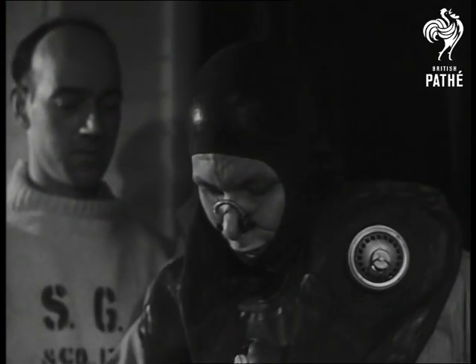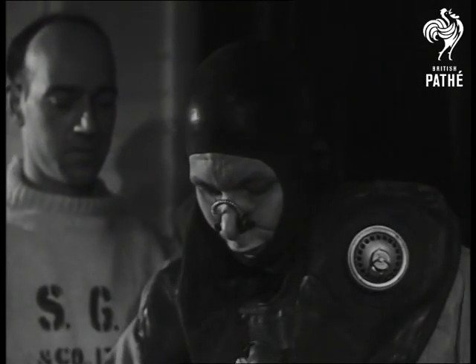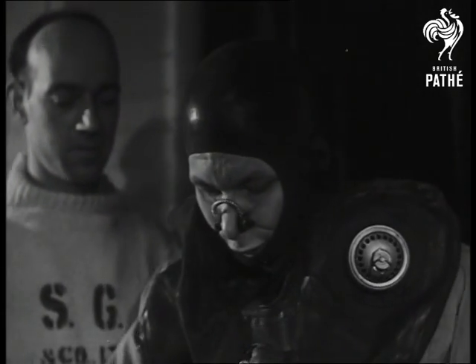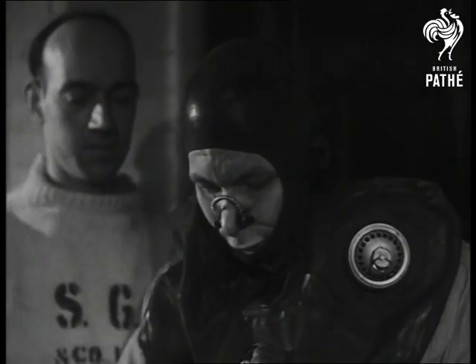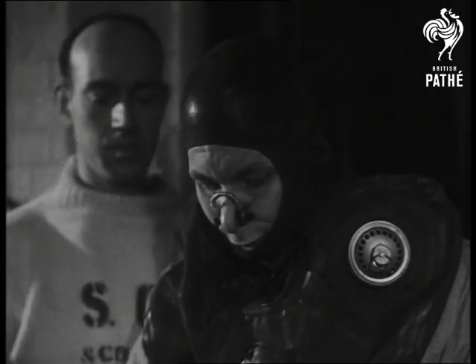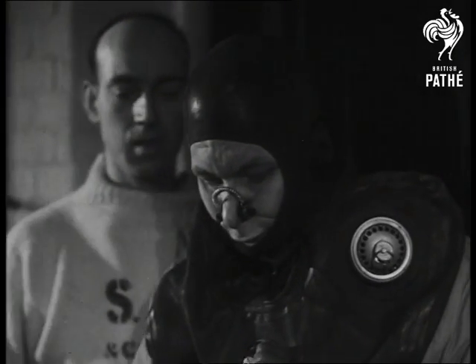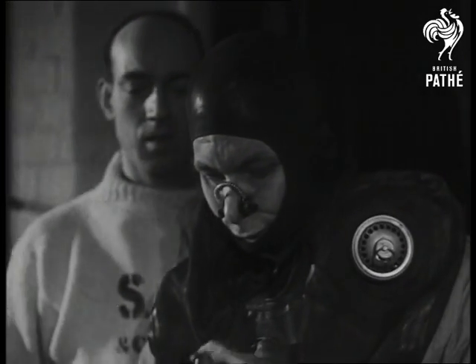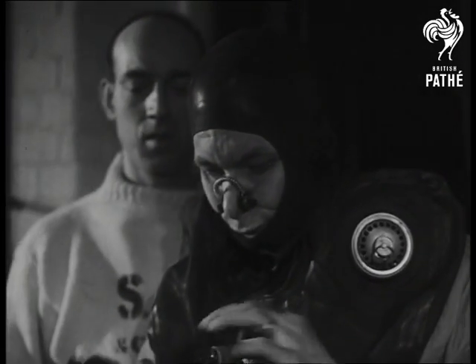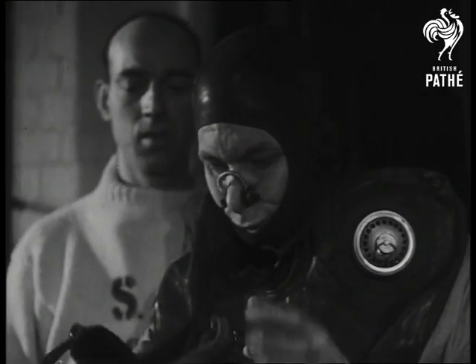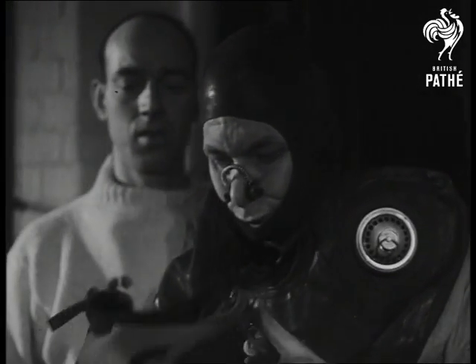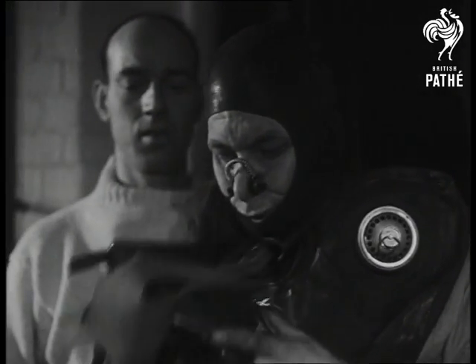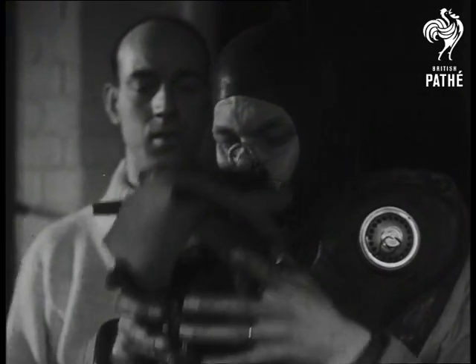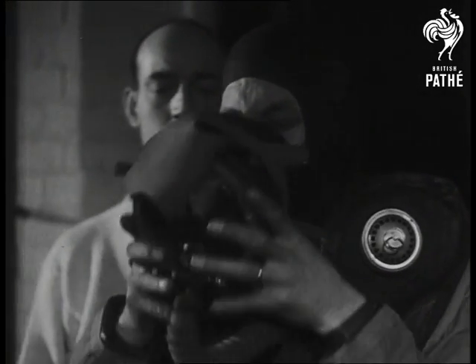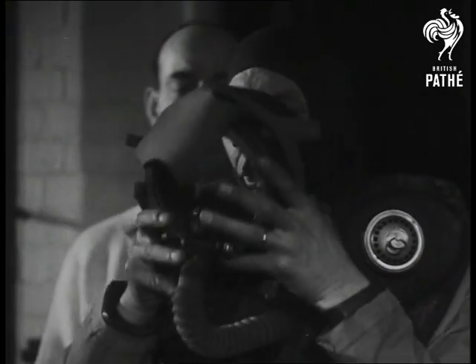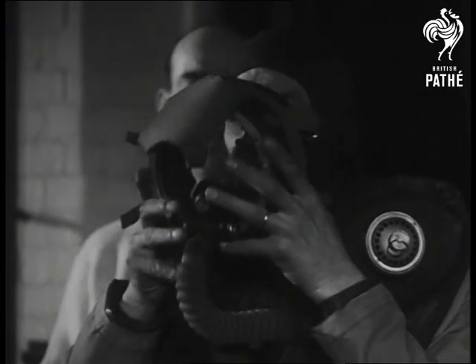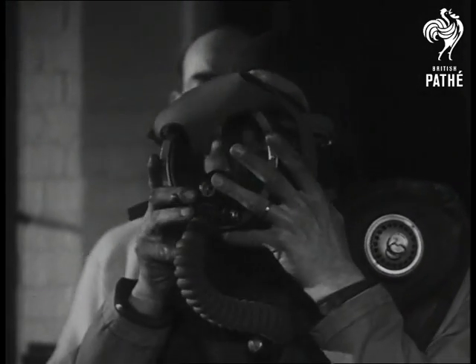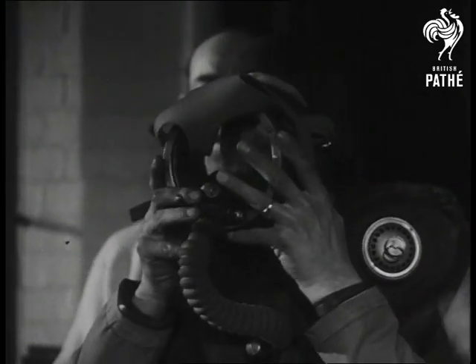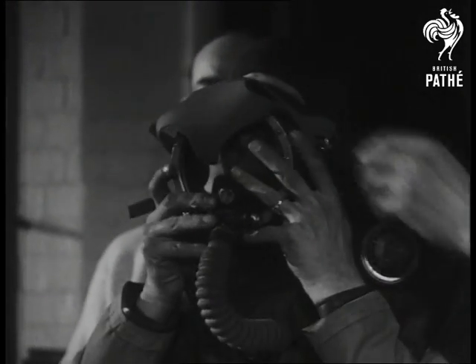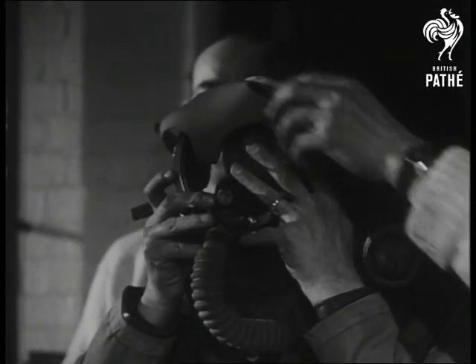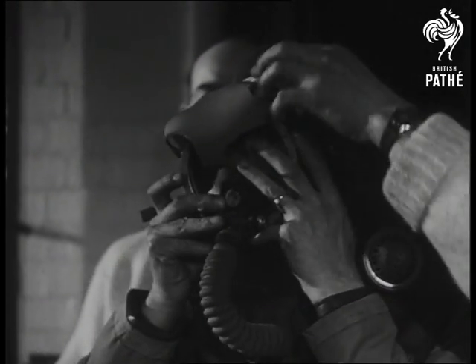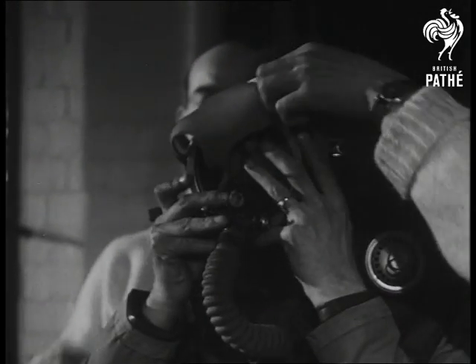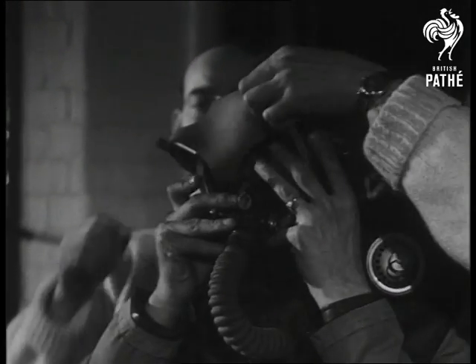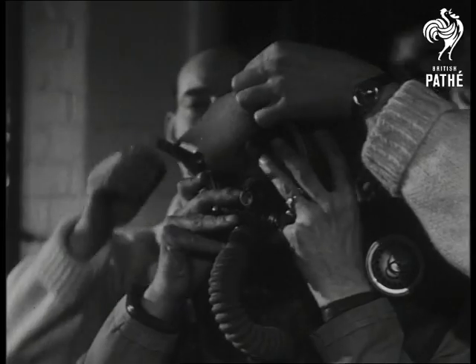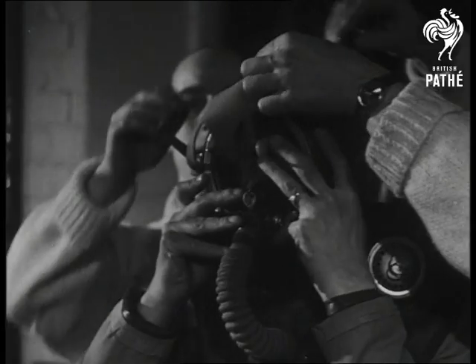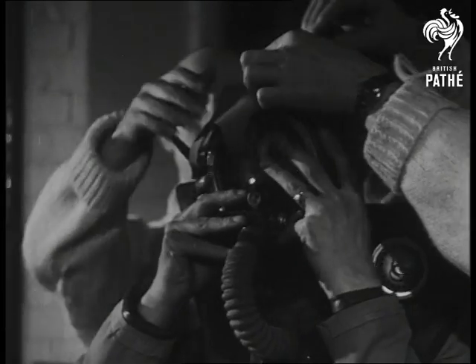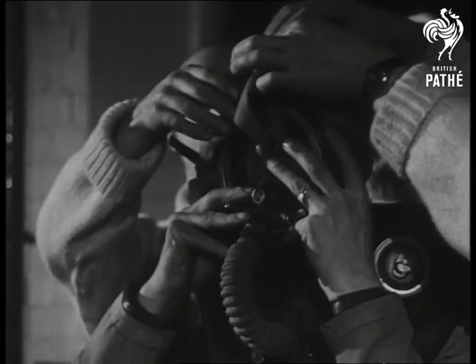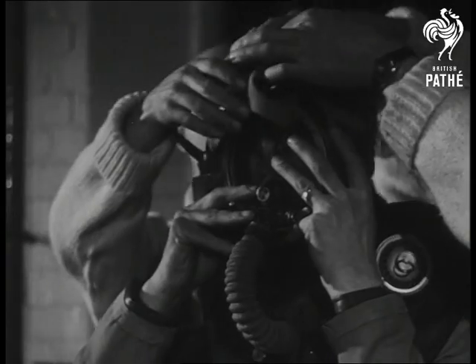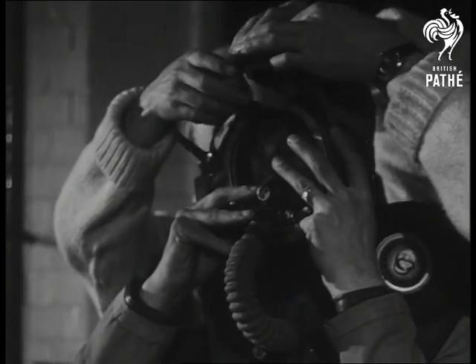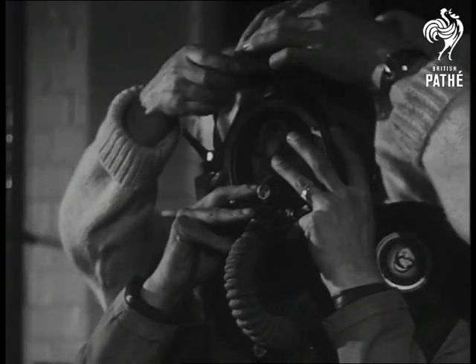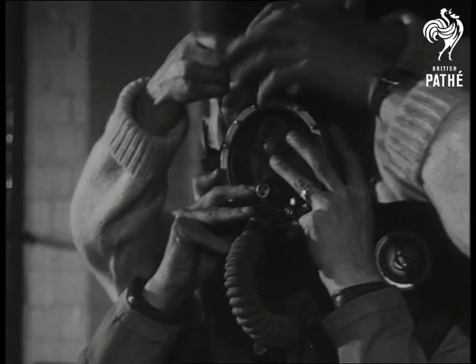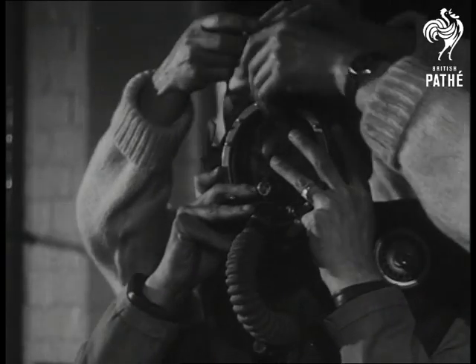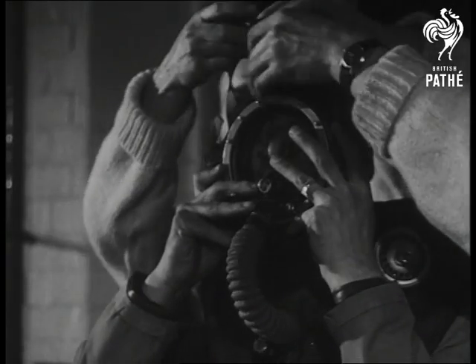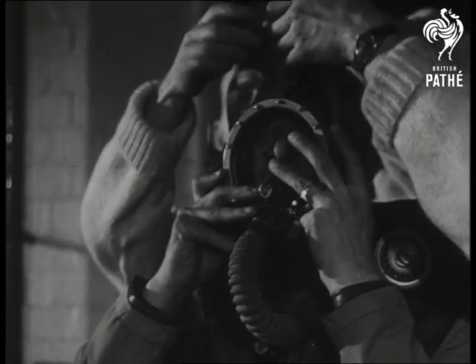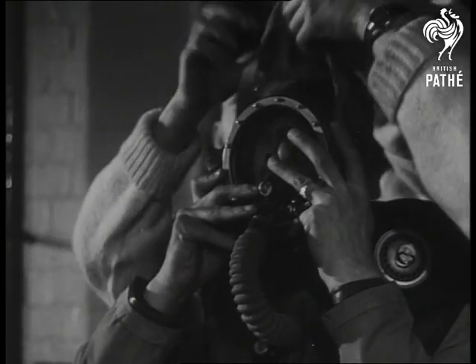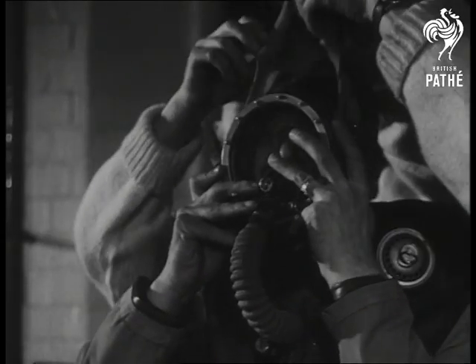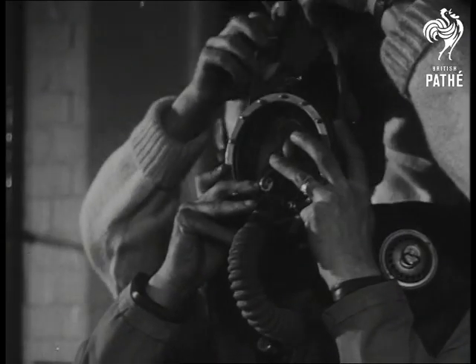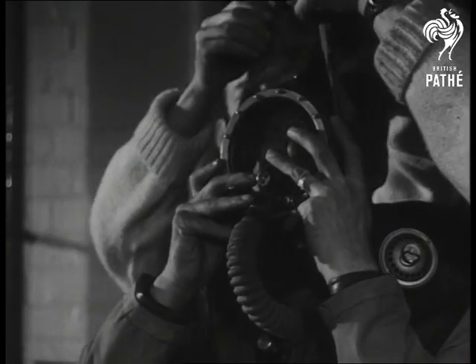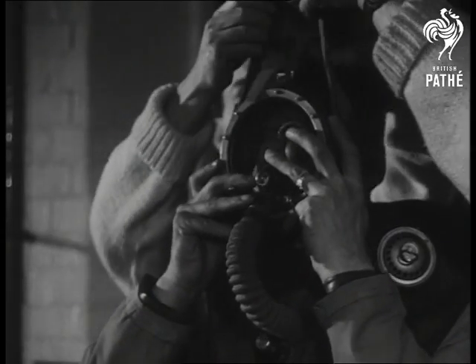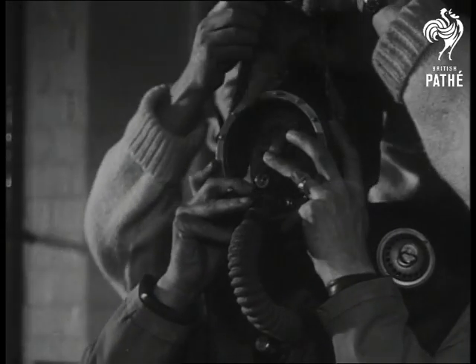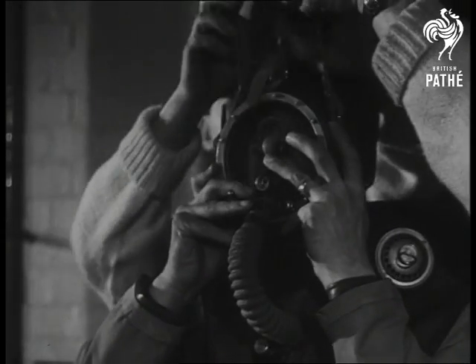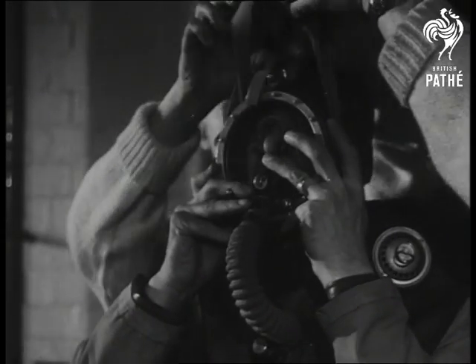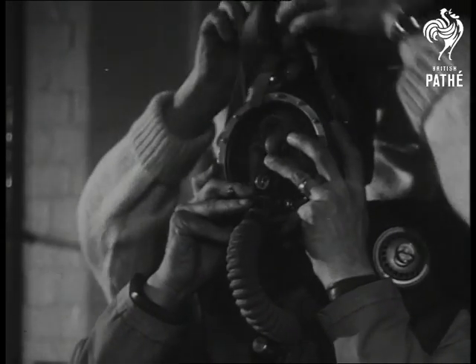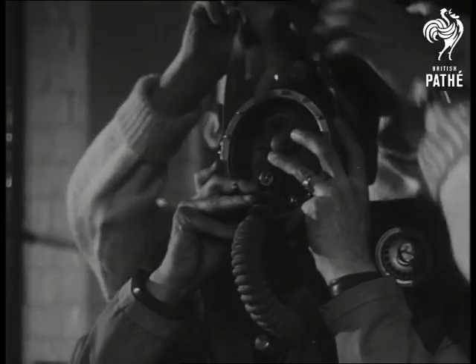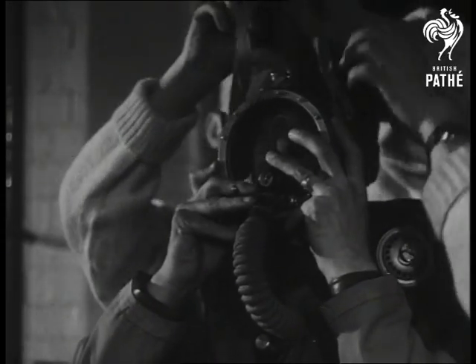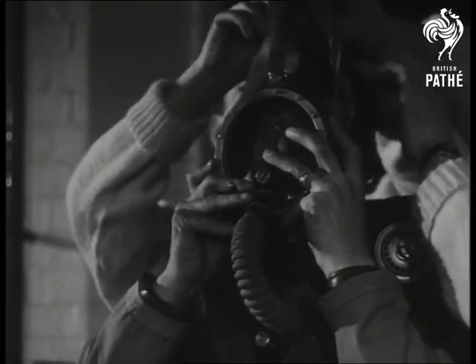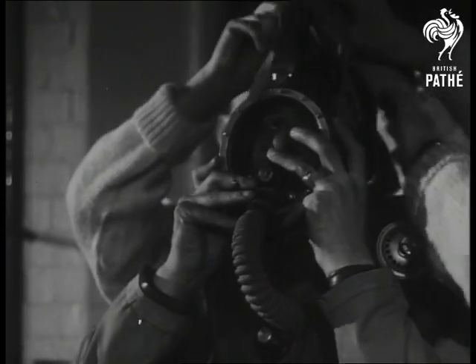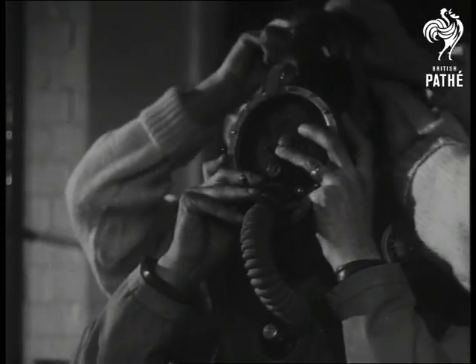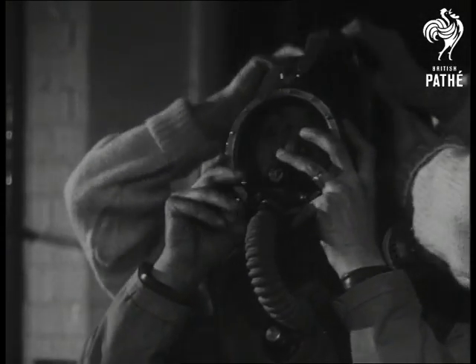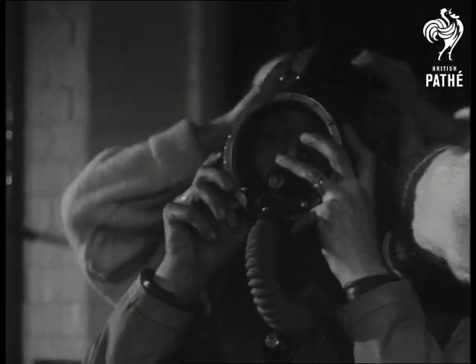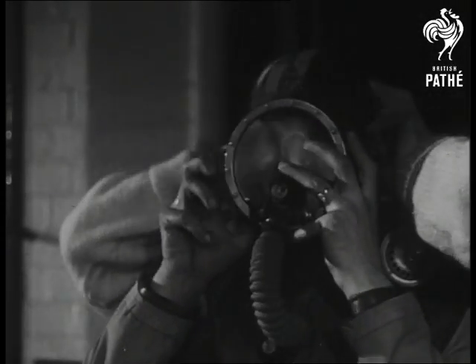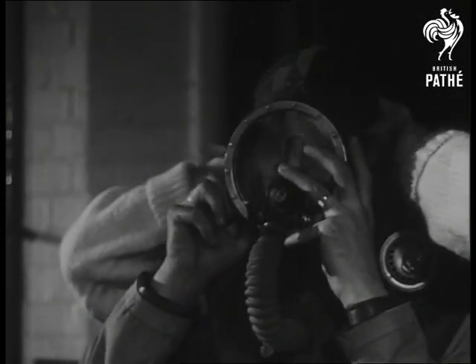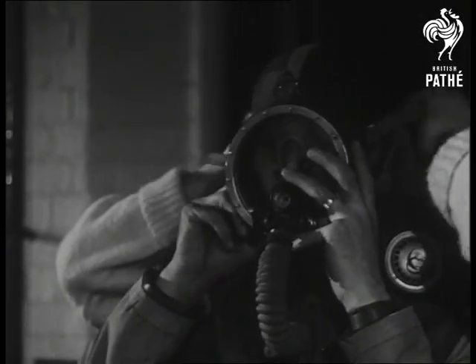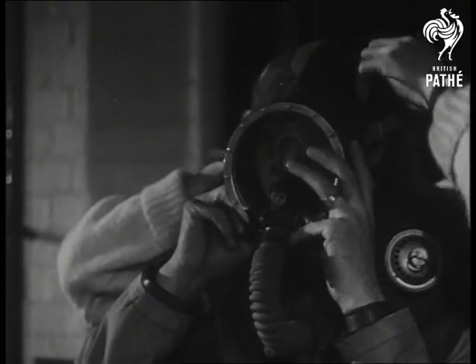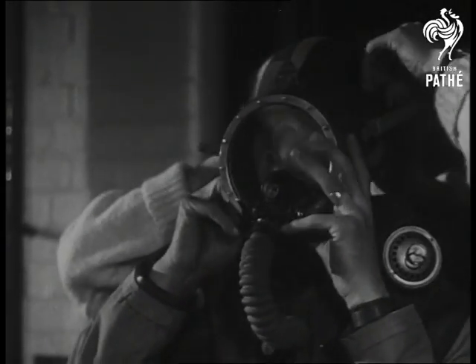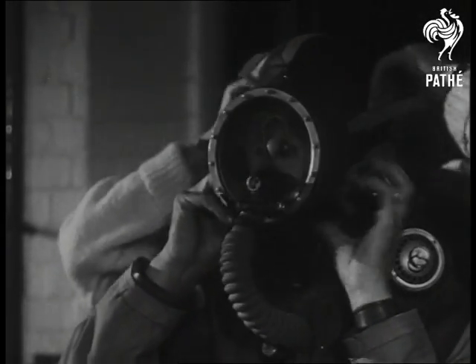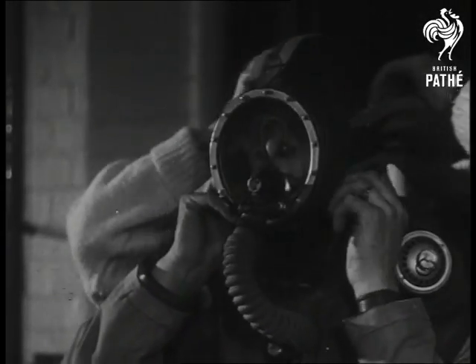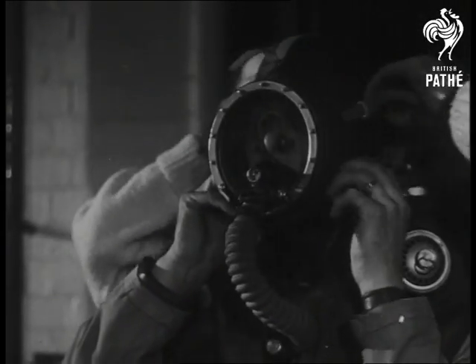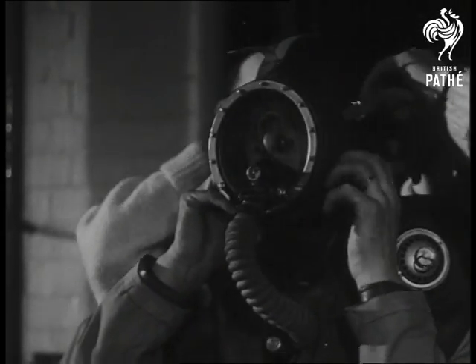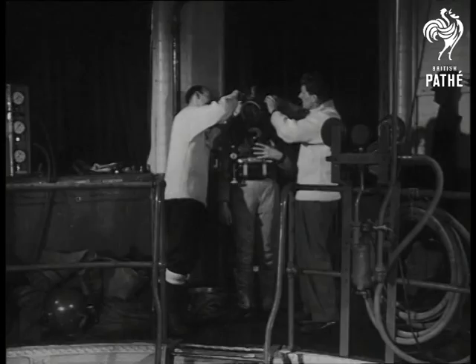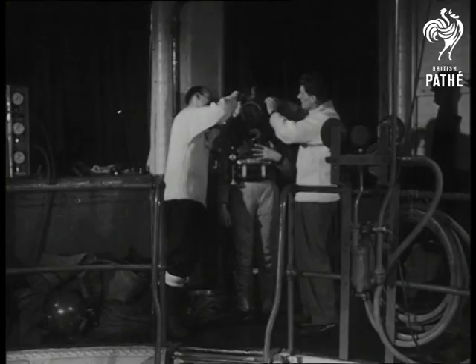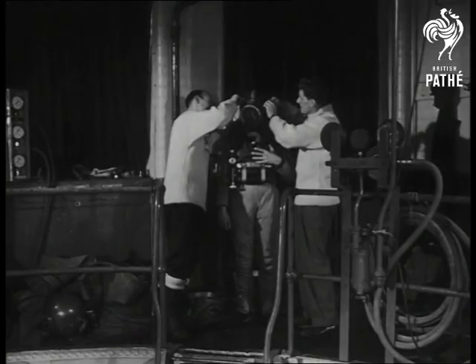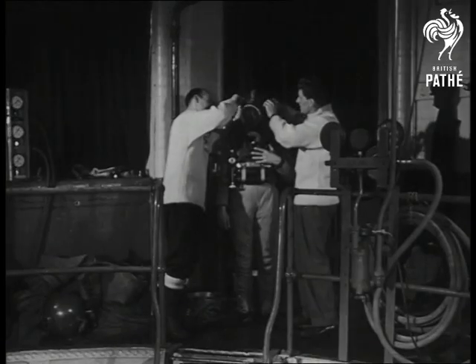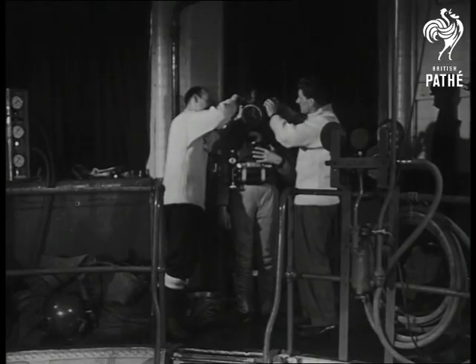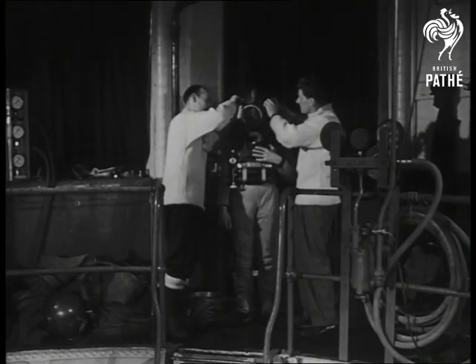The oxygen apparatus is completely self-contained. Final adjustments are made and the frogman is ready to take the plunge.